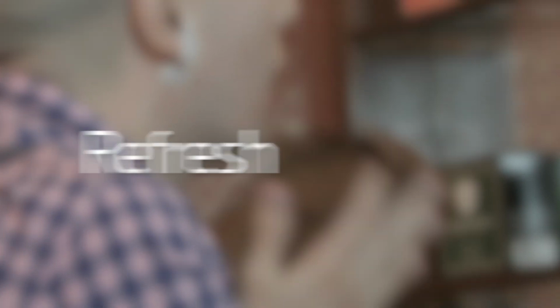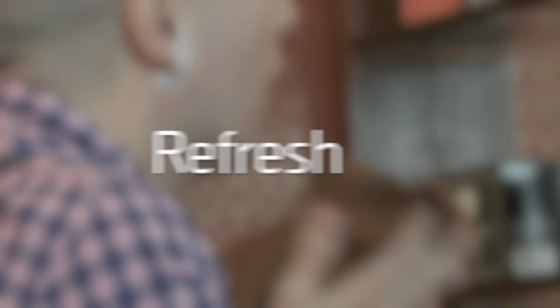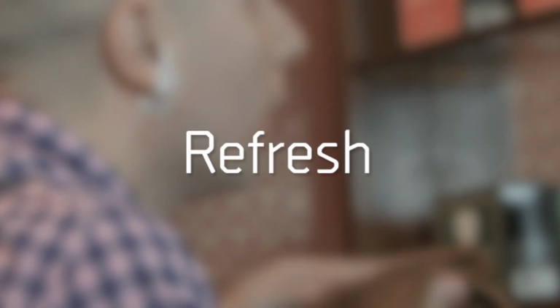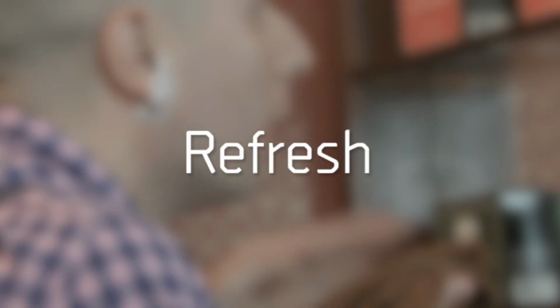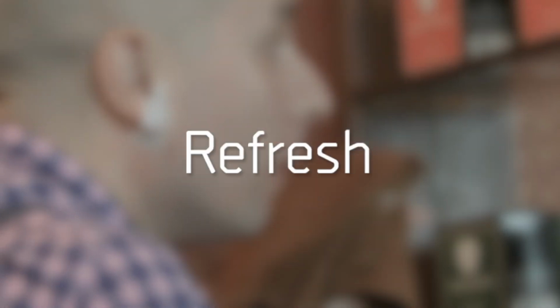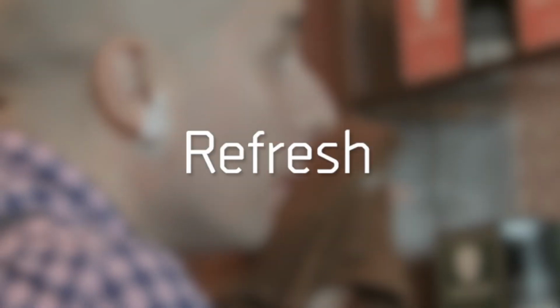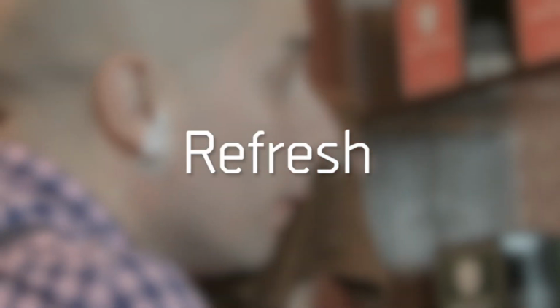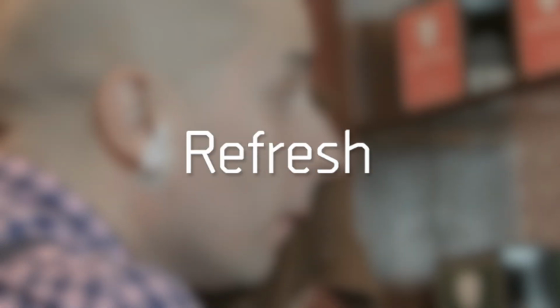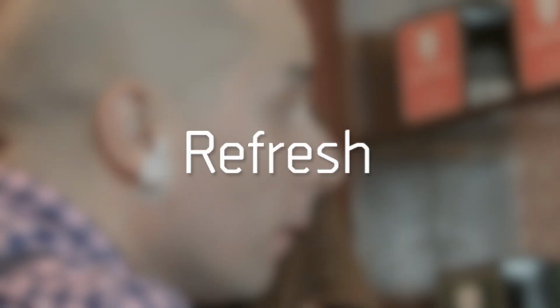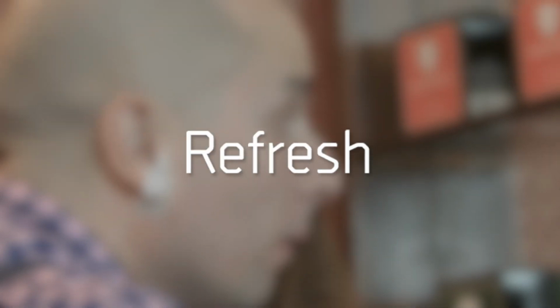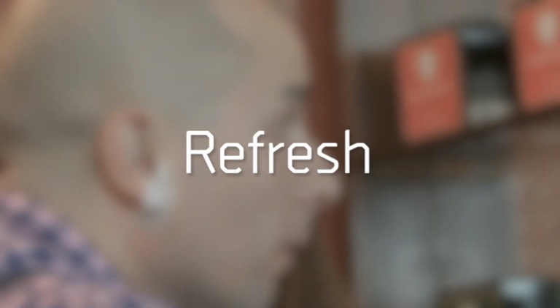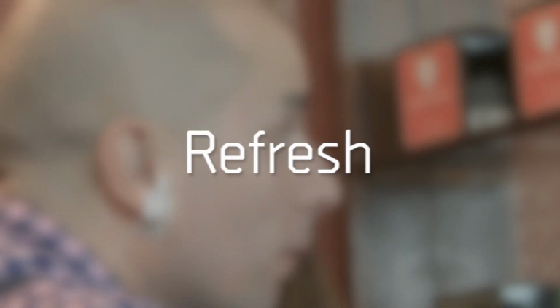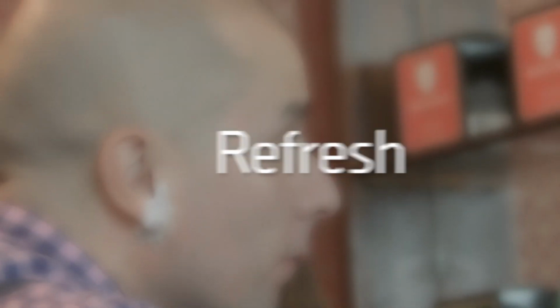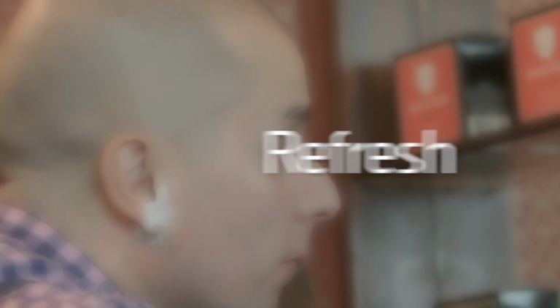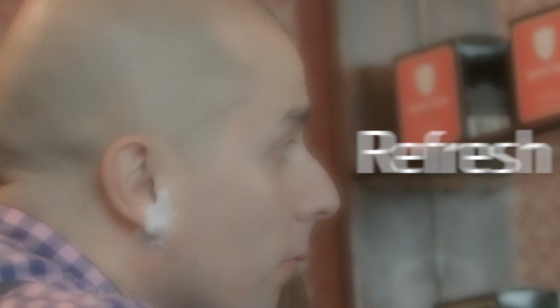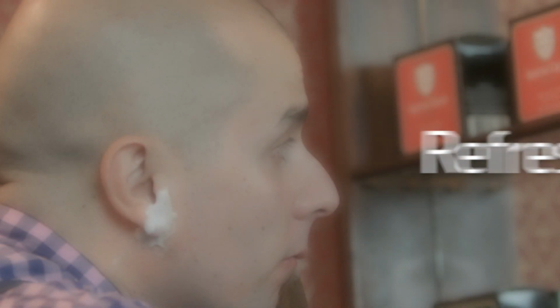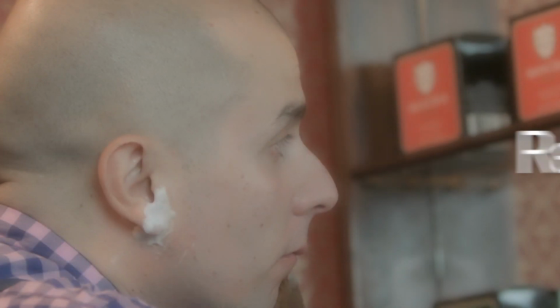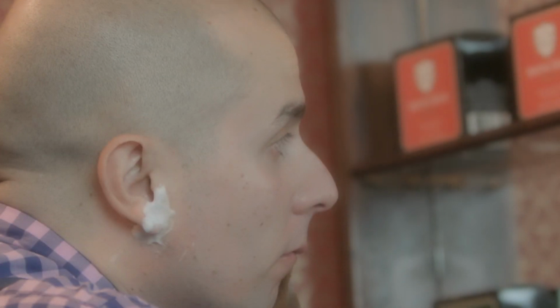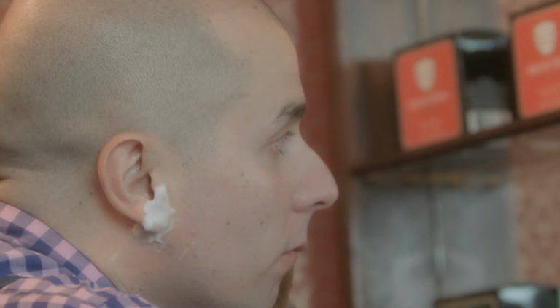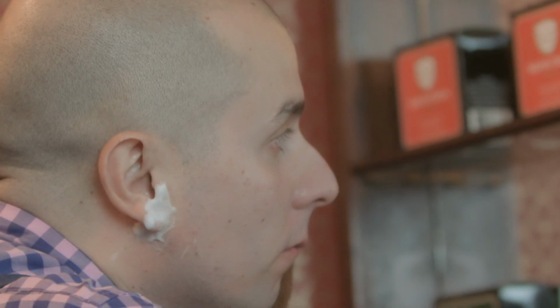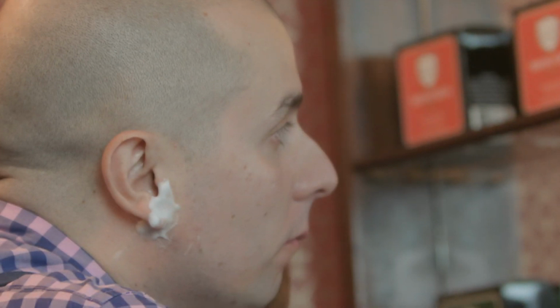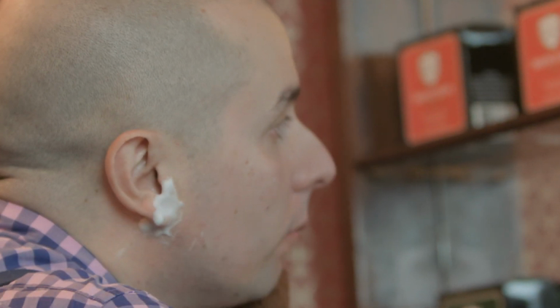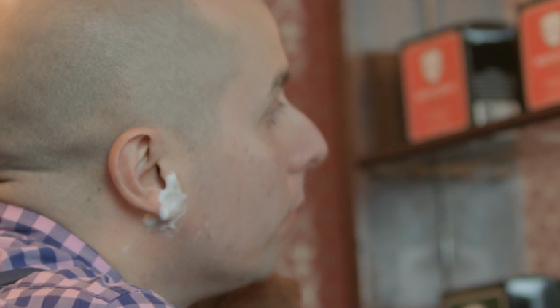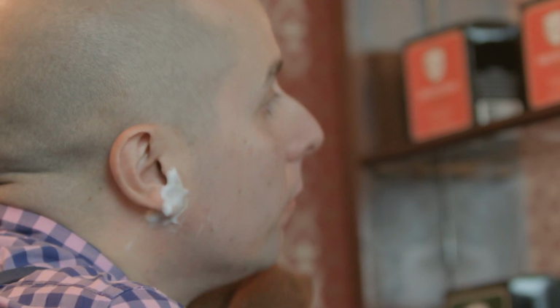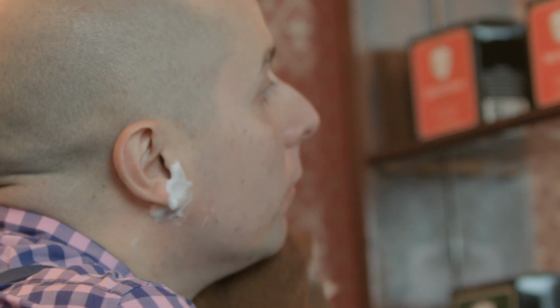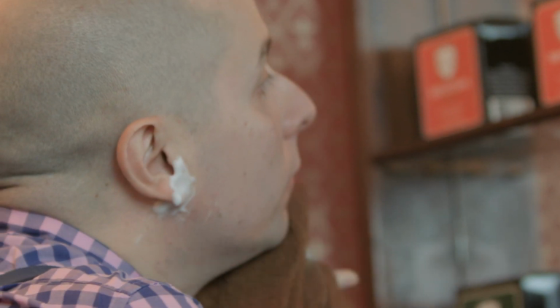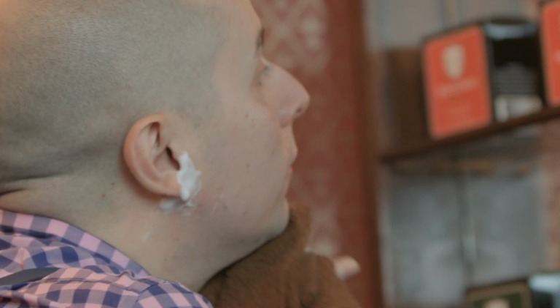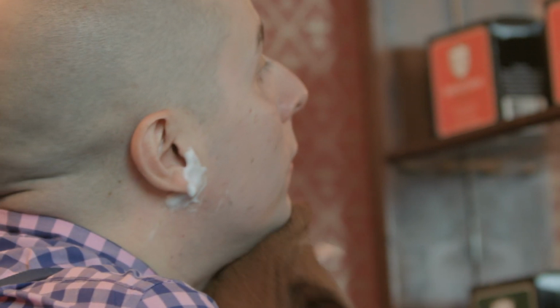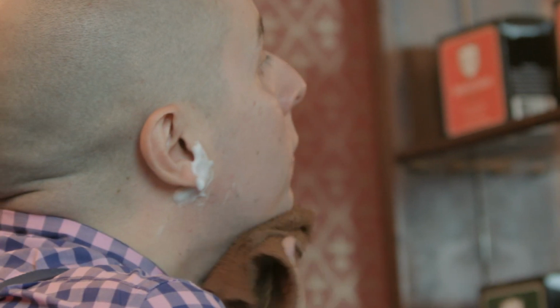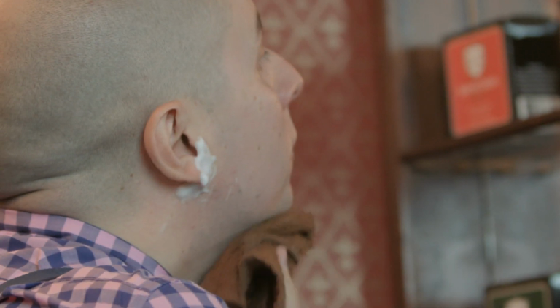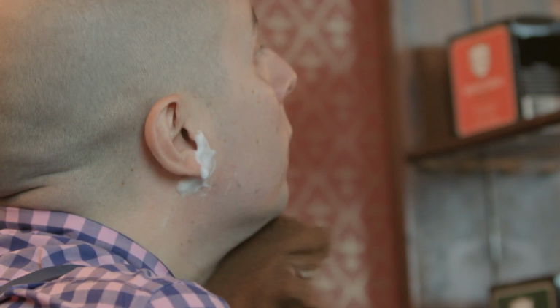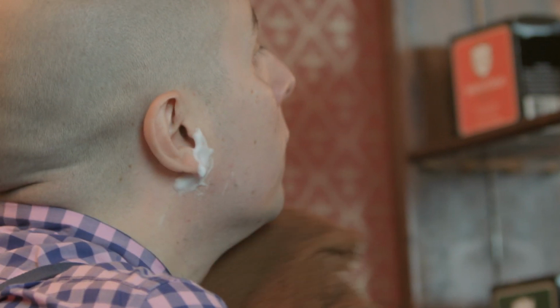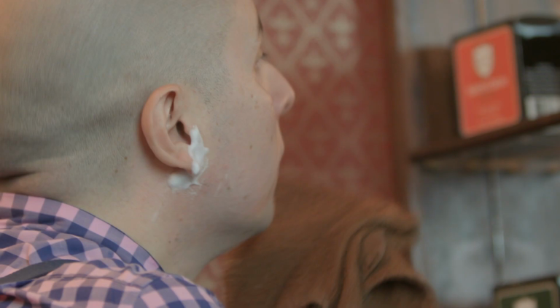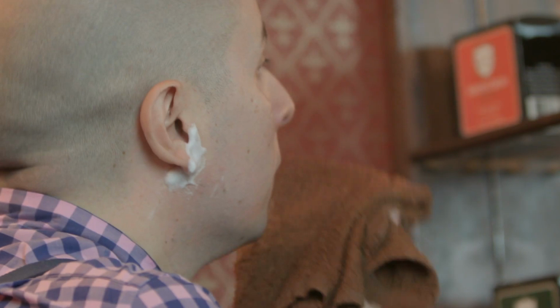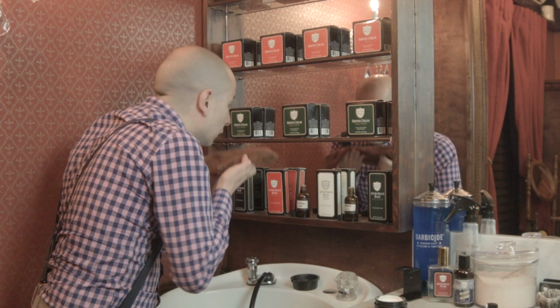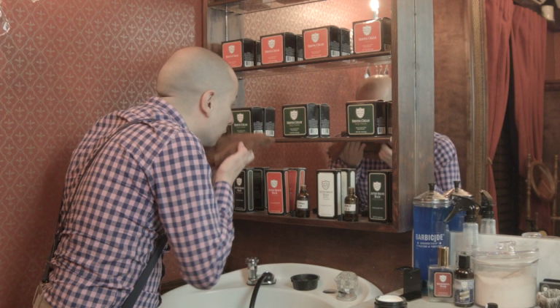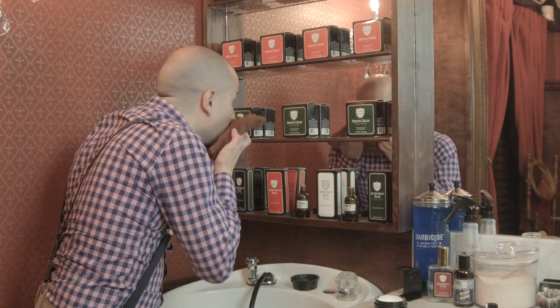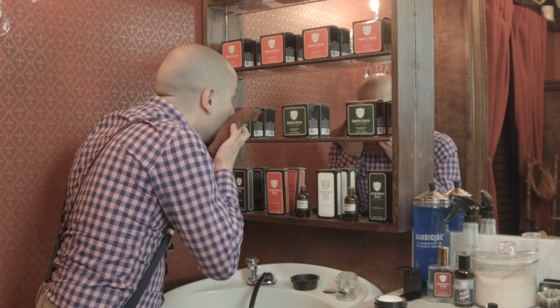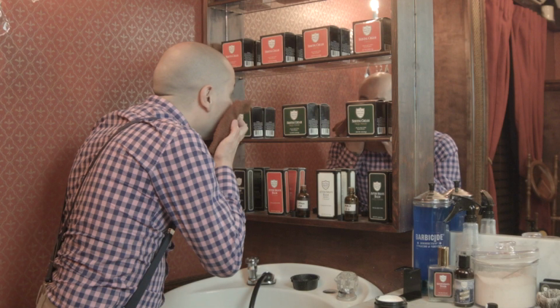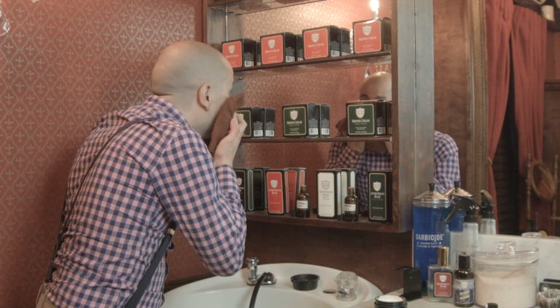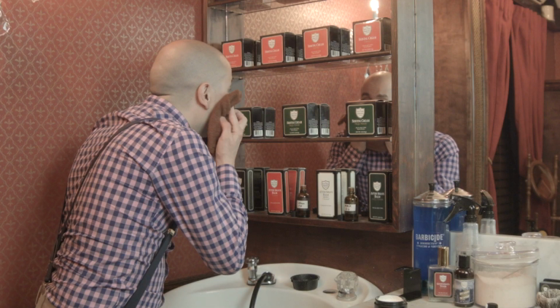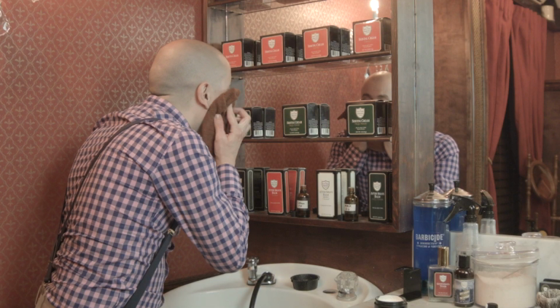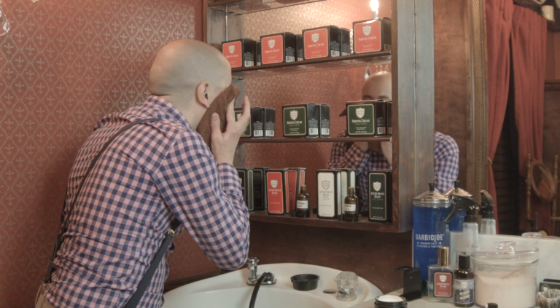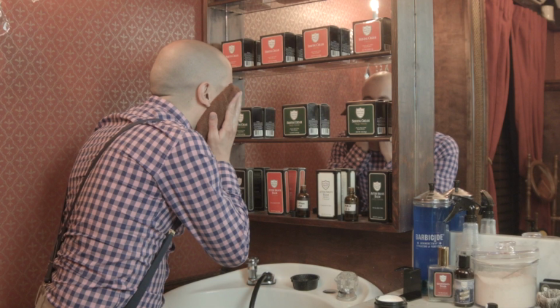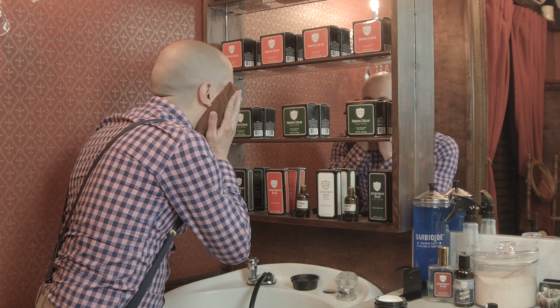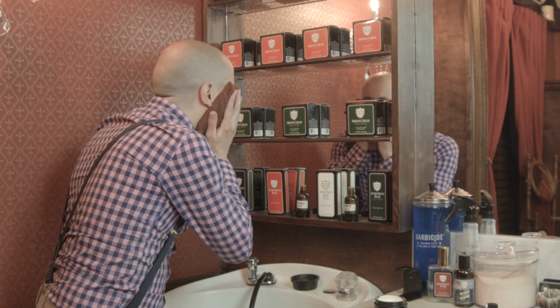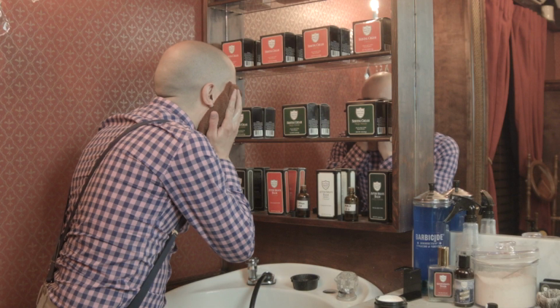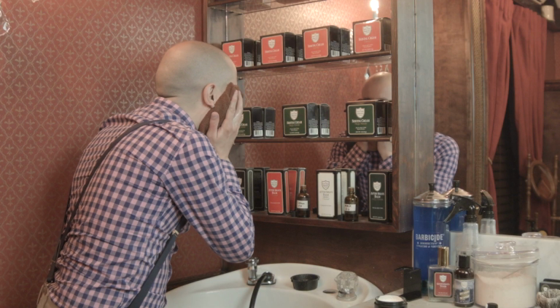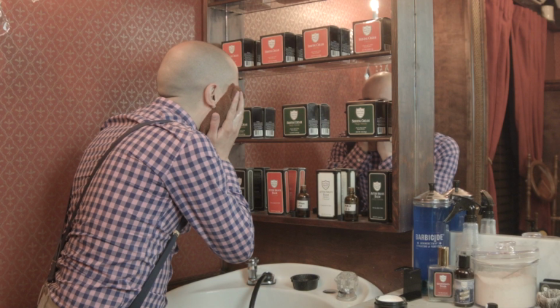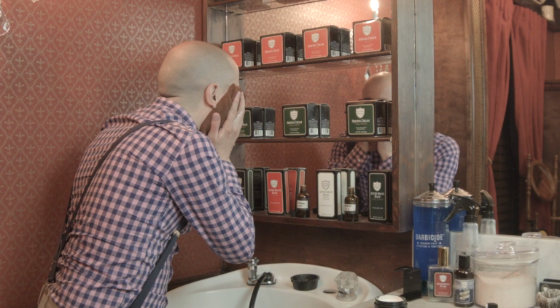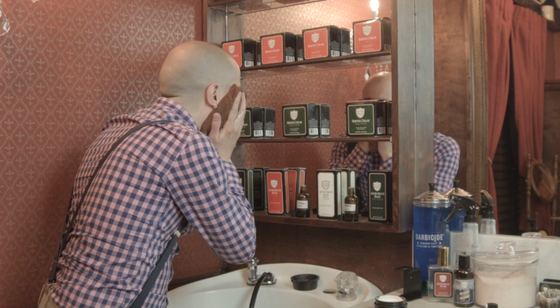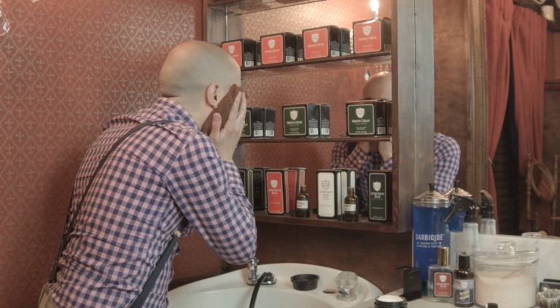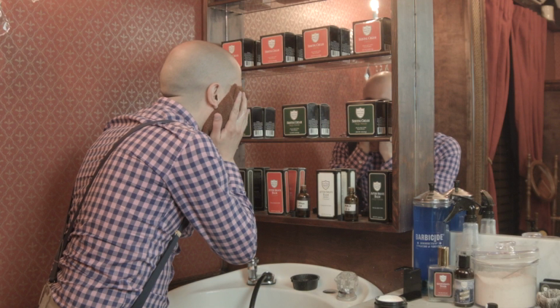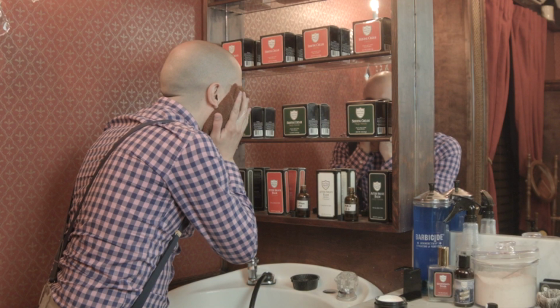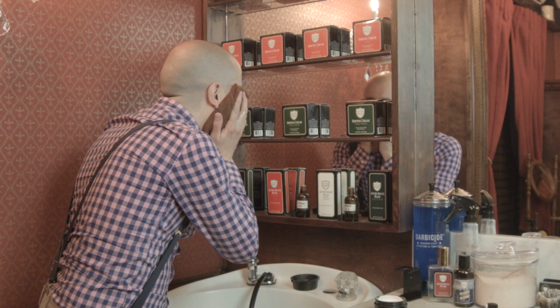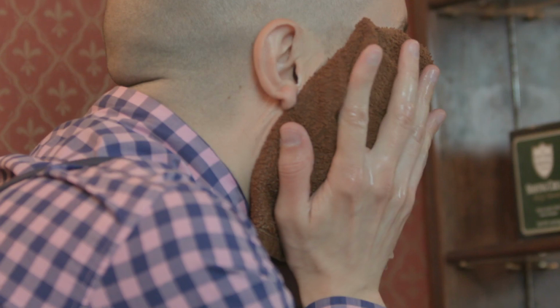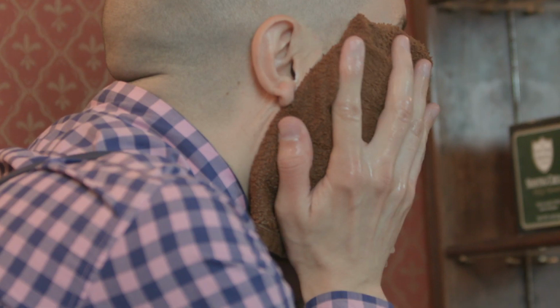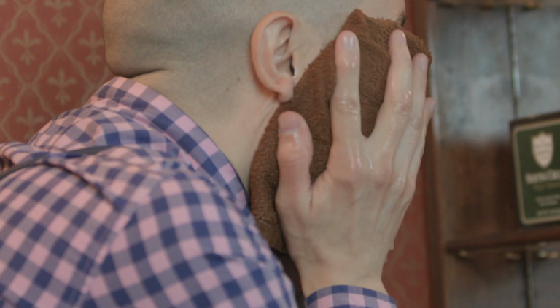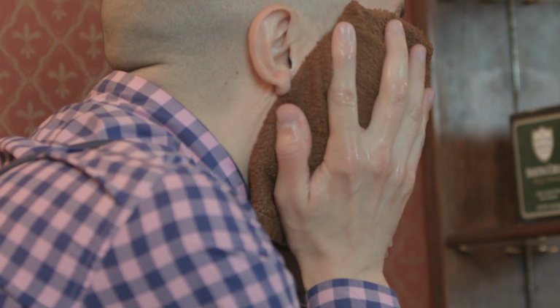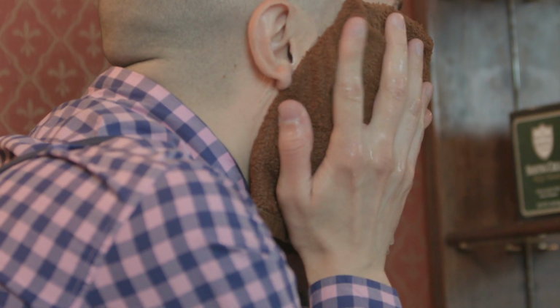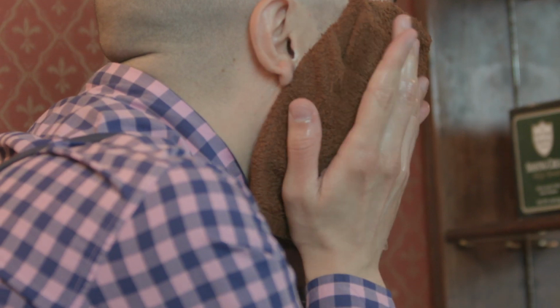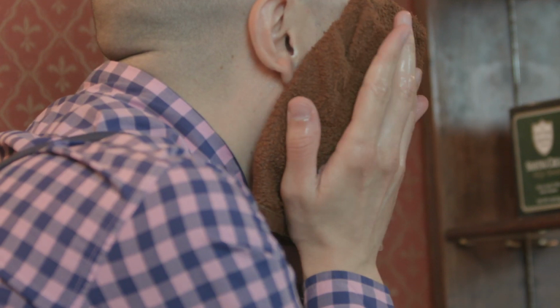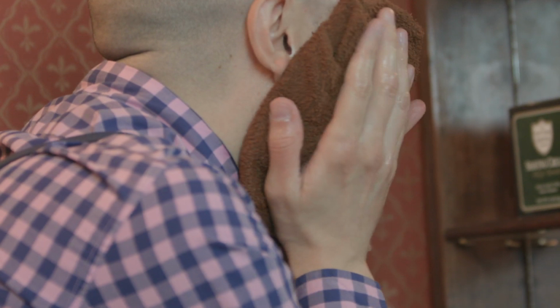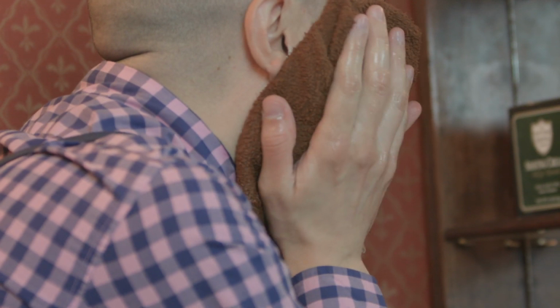After shaving, use a hot towel to soothe the skin. Then apply a cold towel to close the pores.